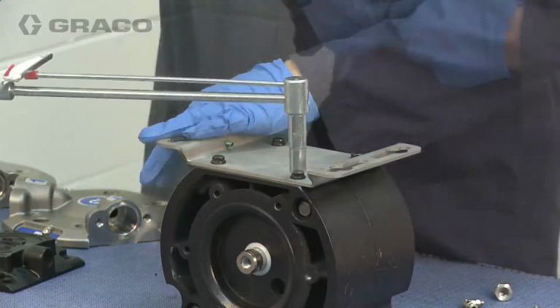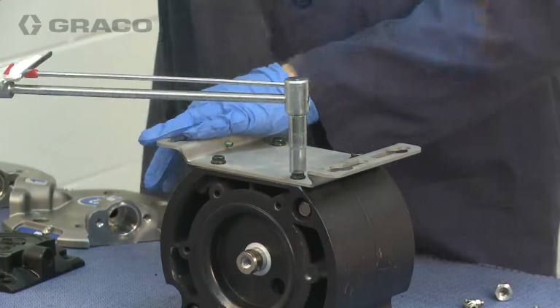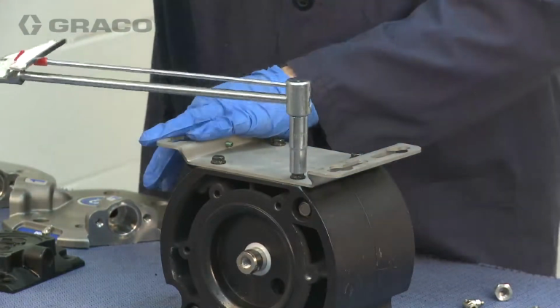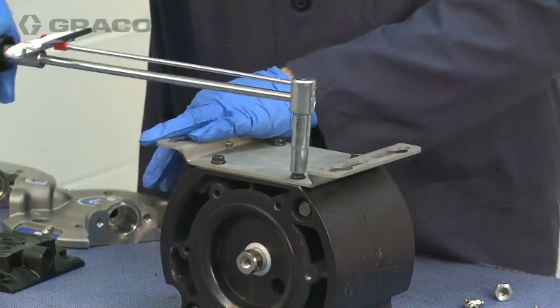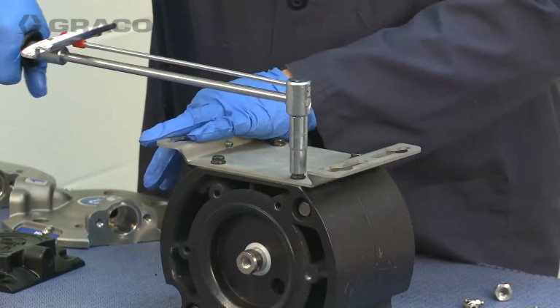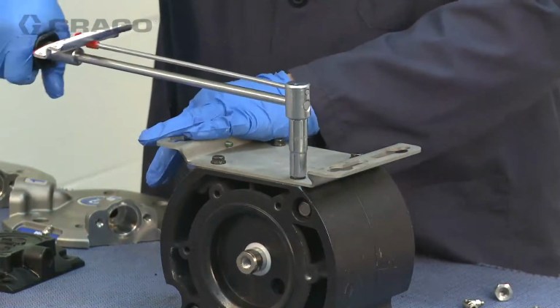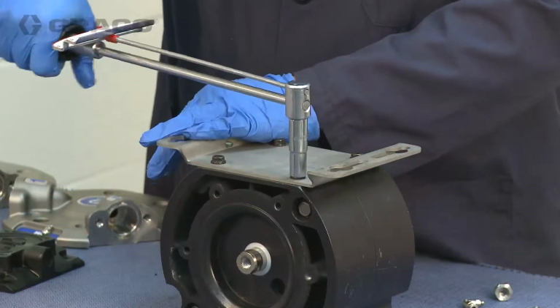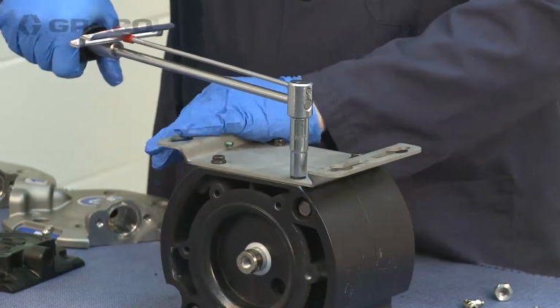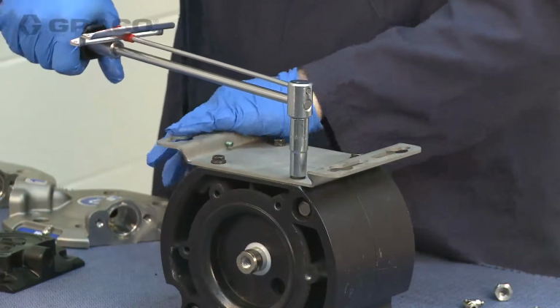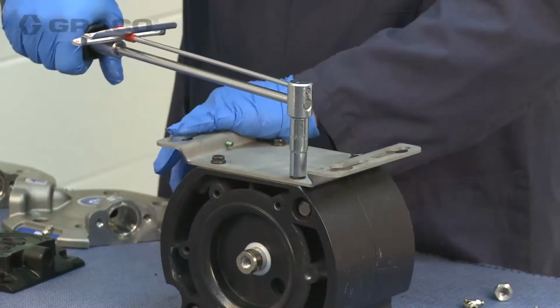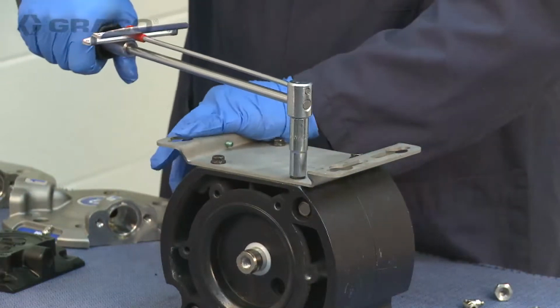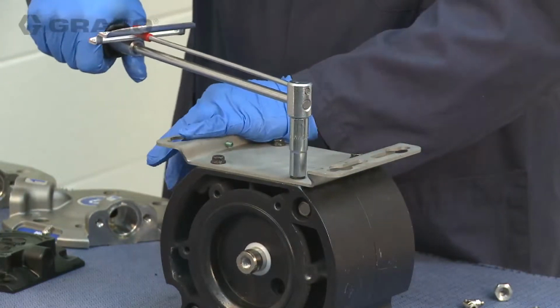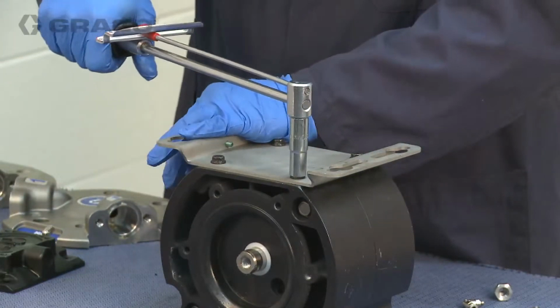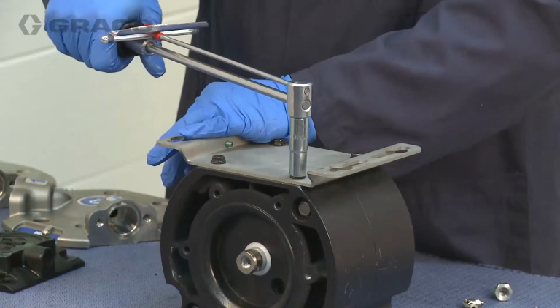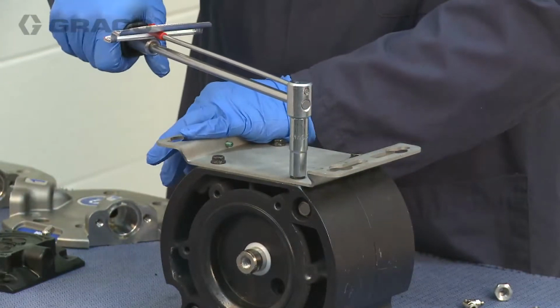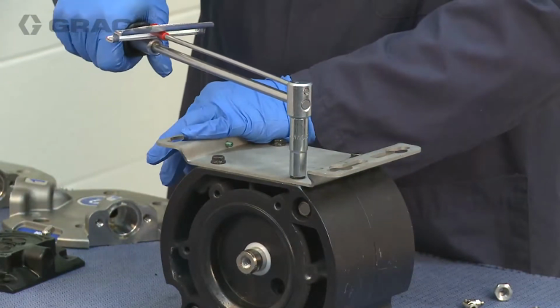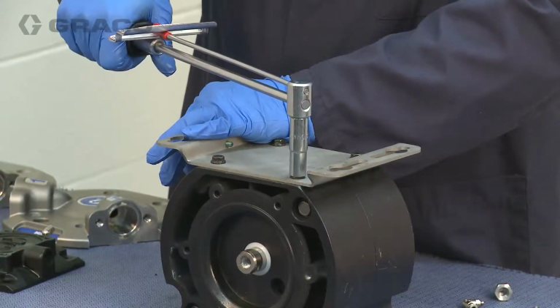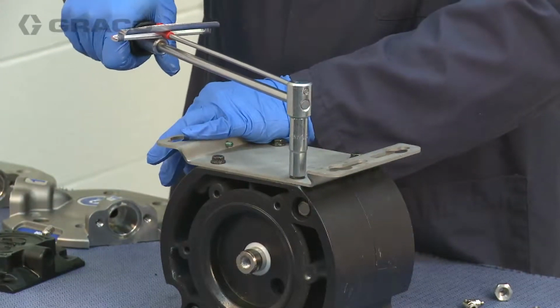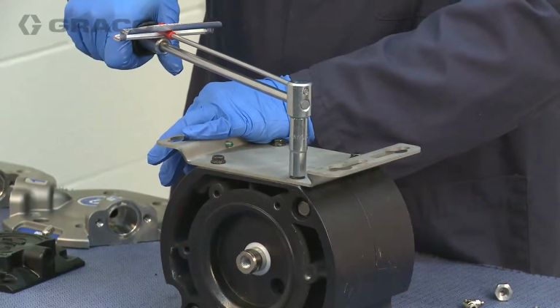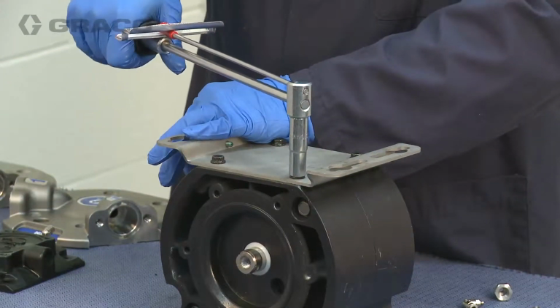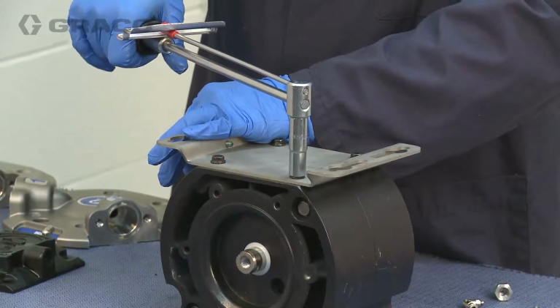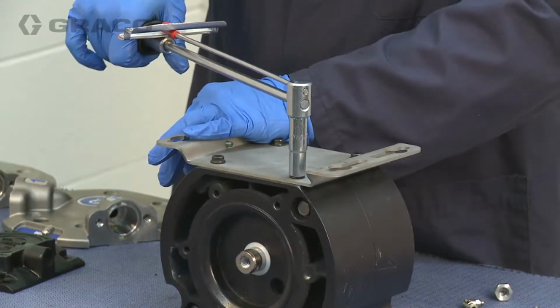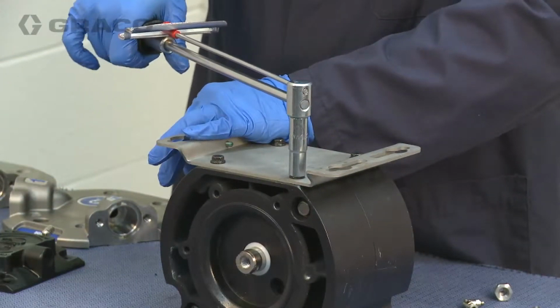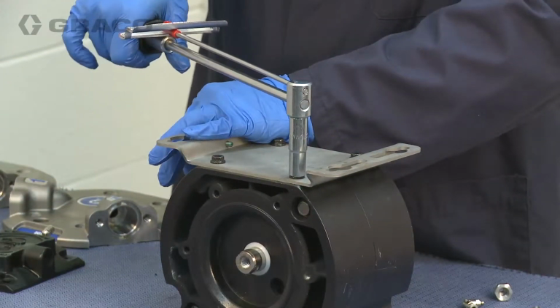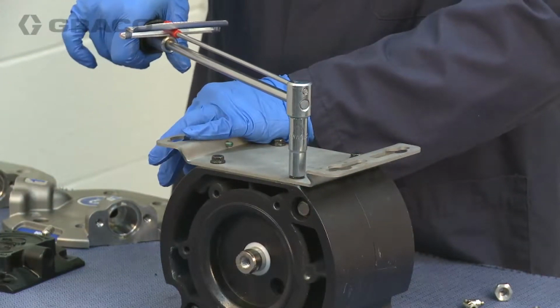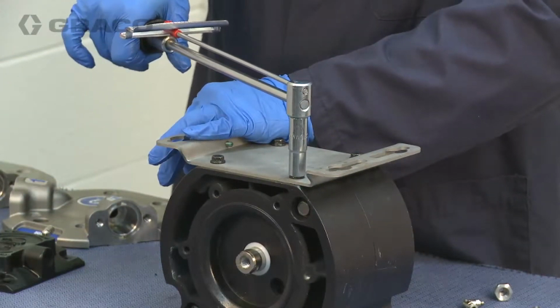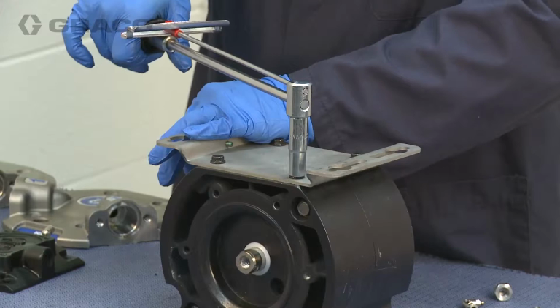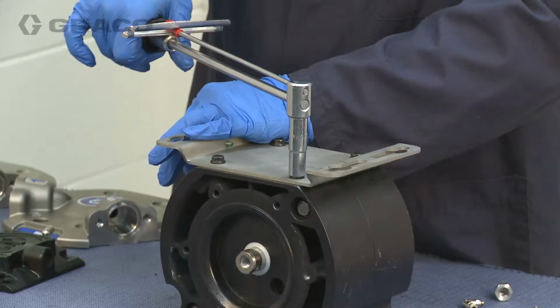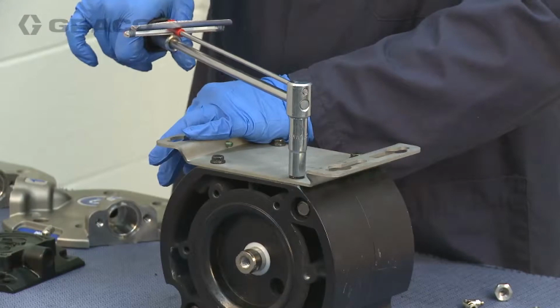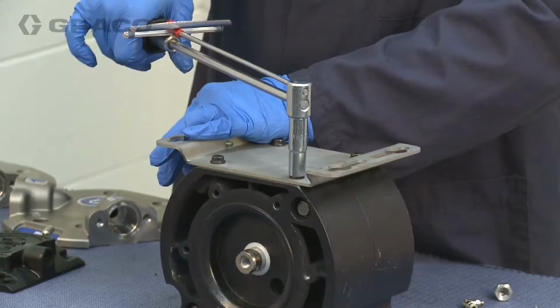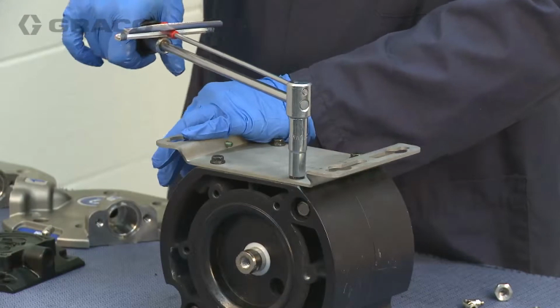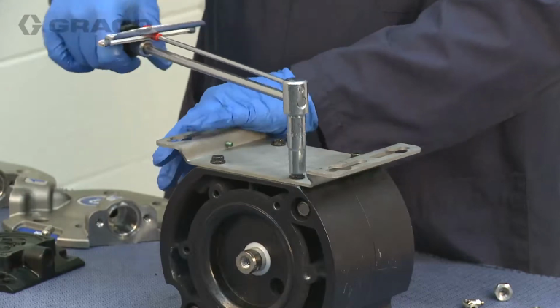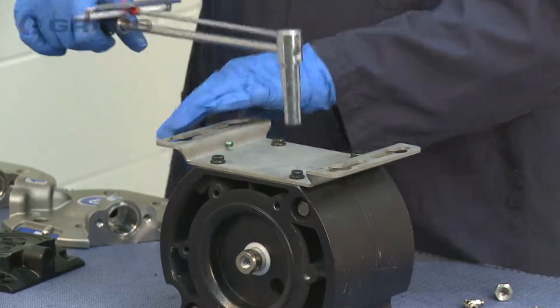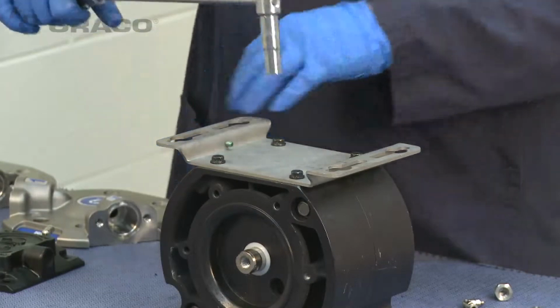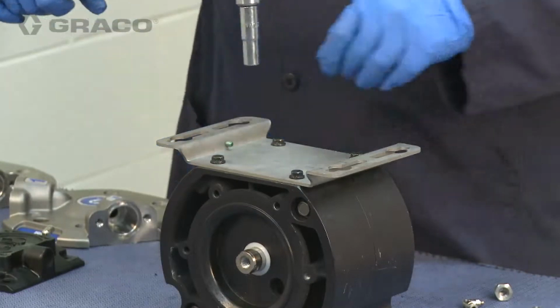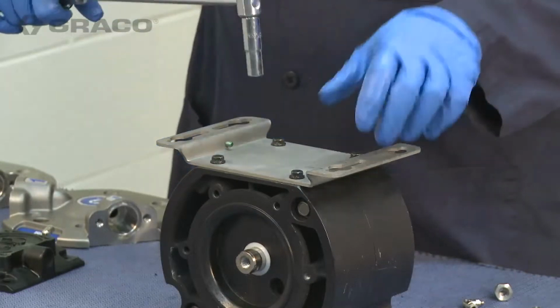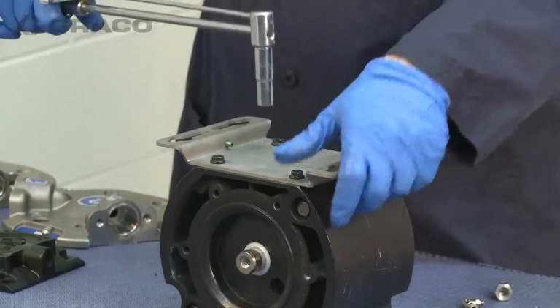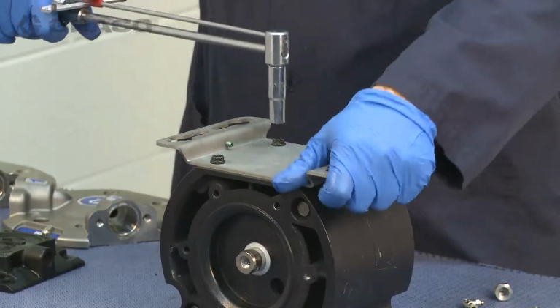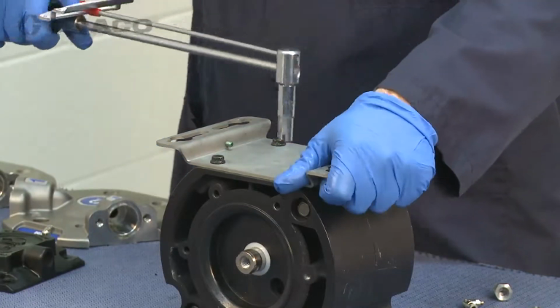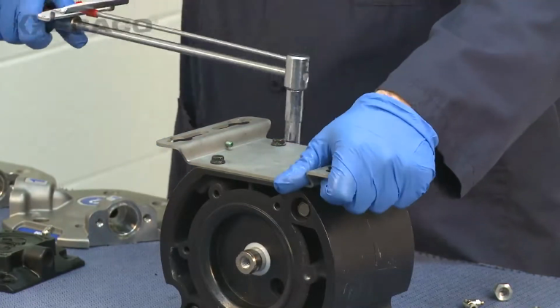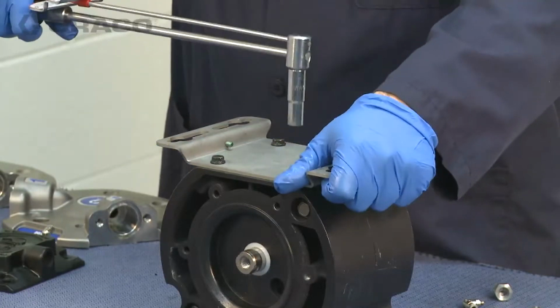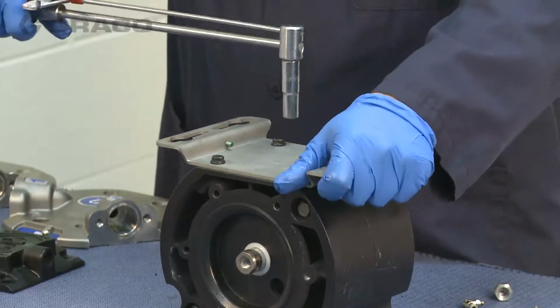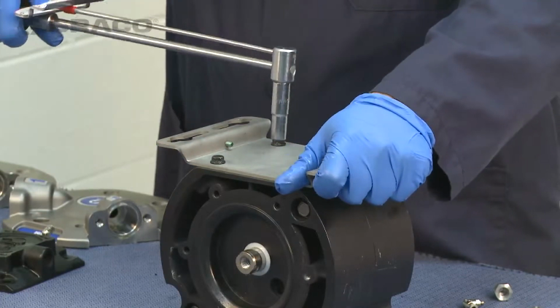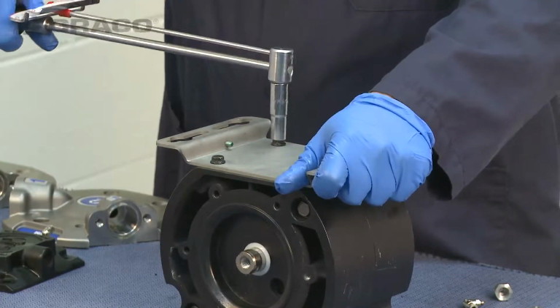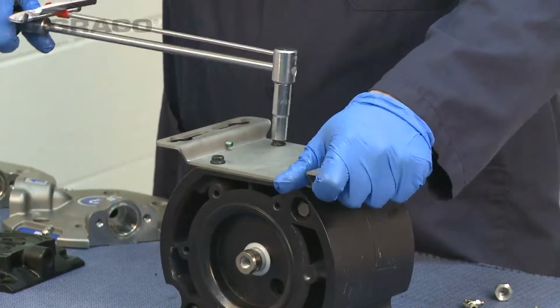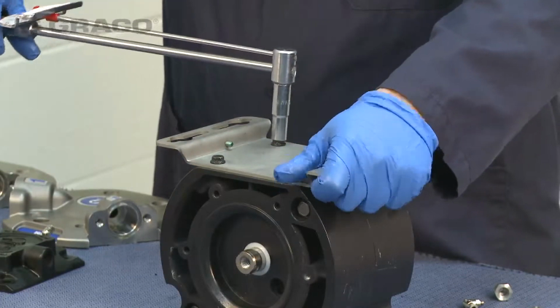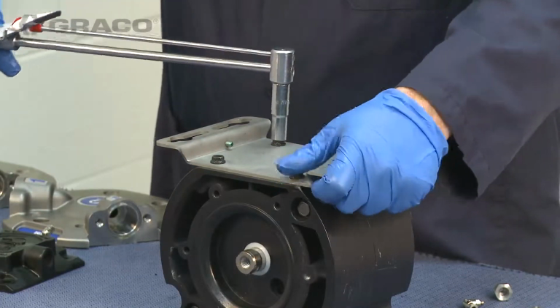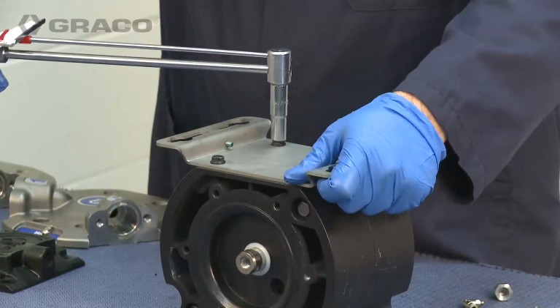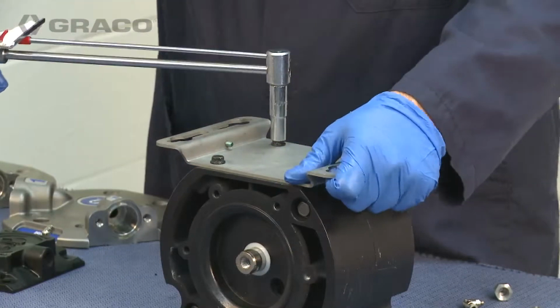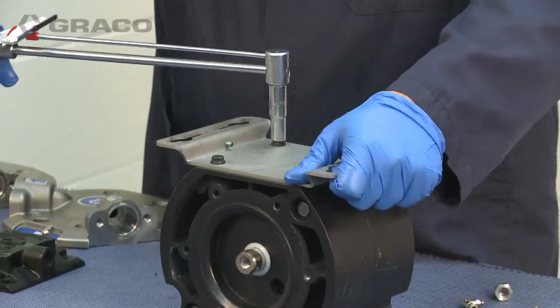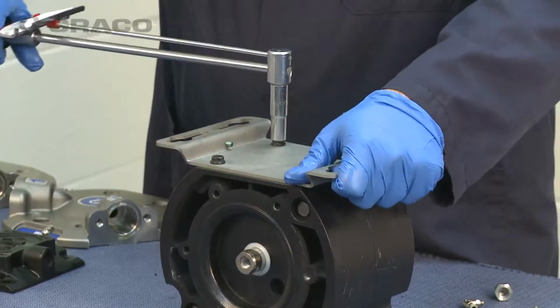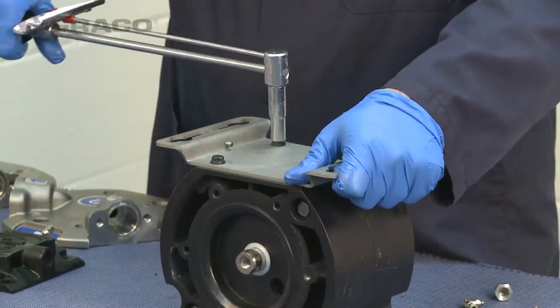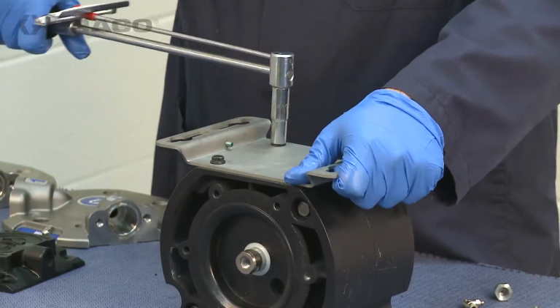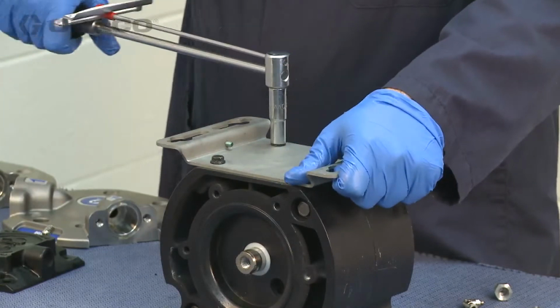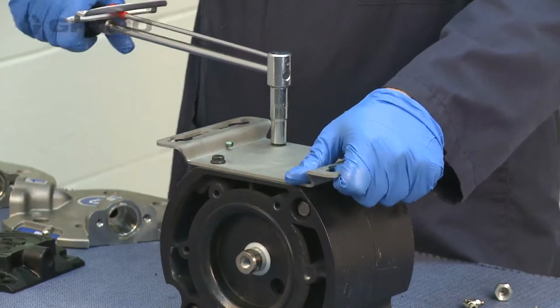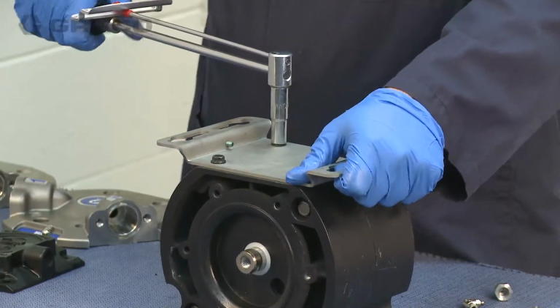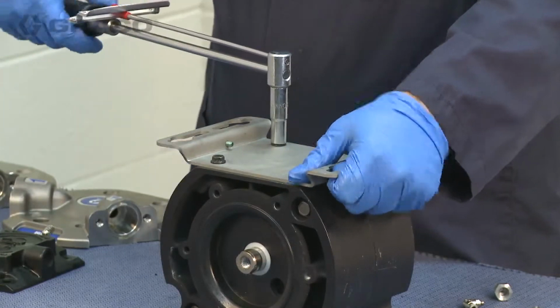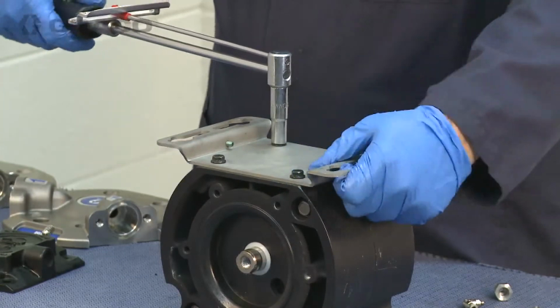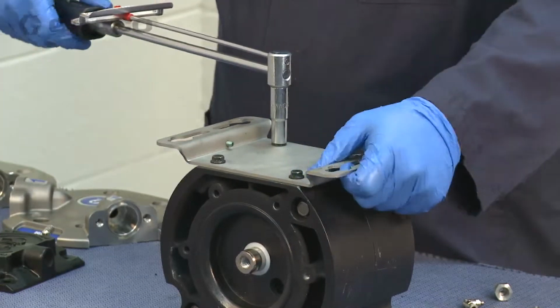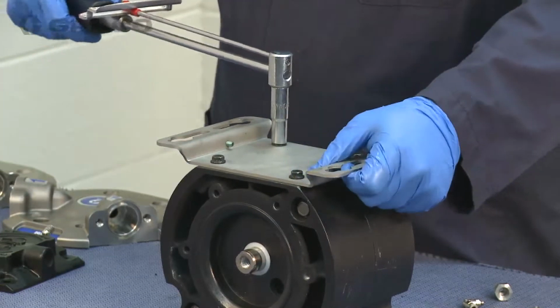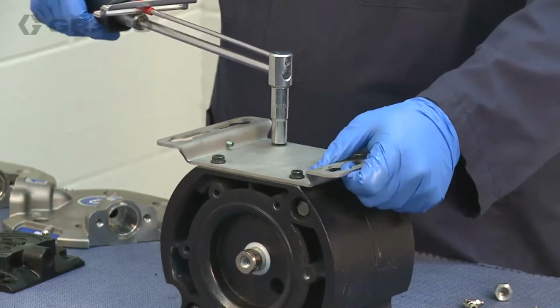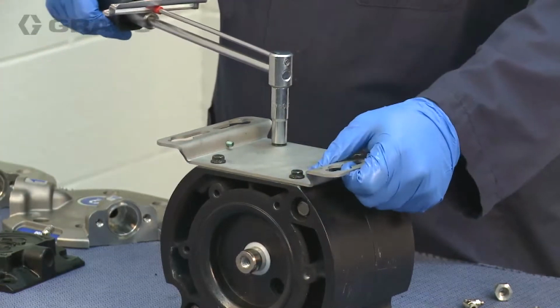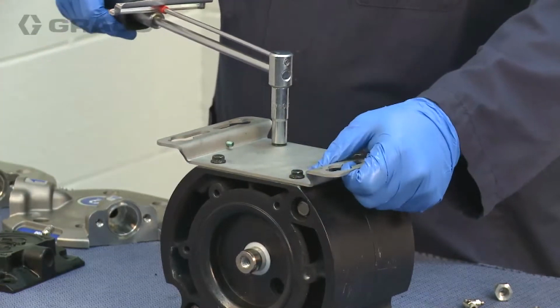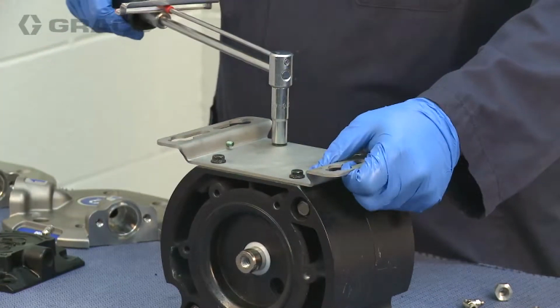Torque these bolts between 100 and 120 inch-pounds.